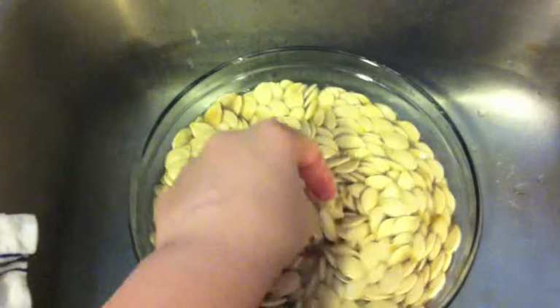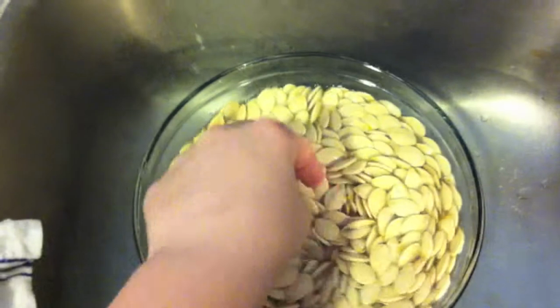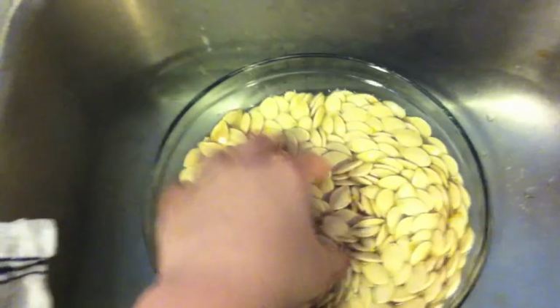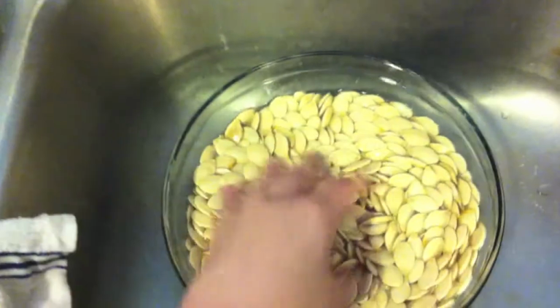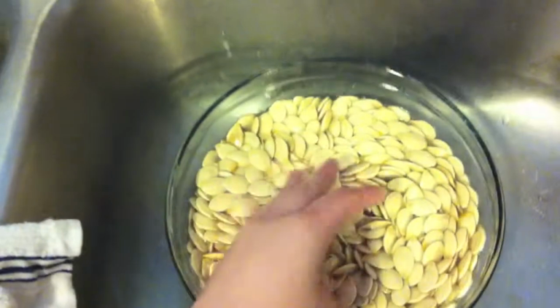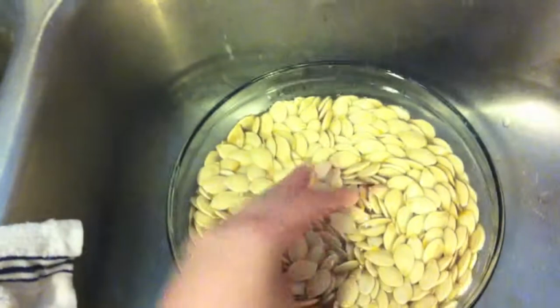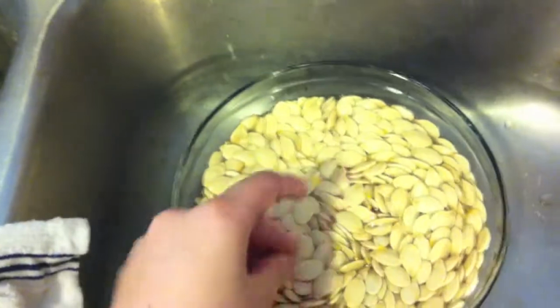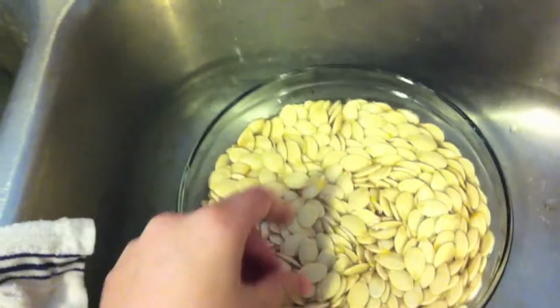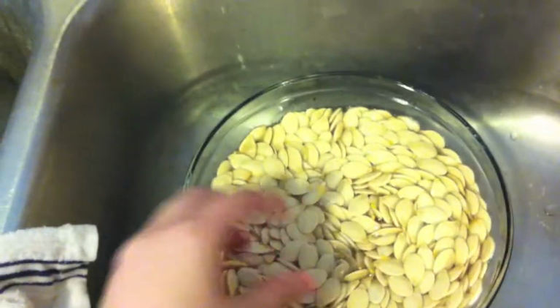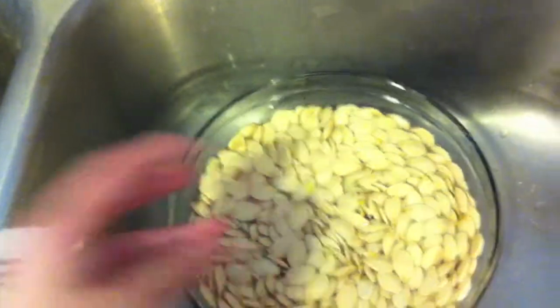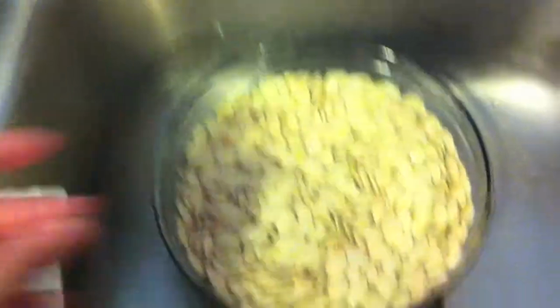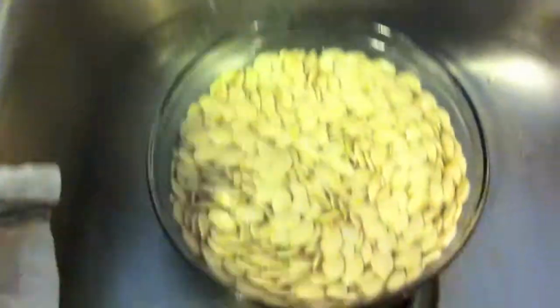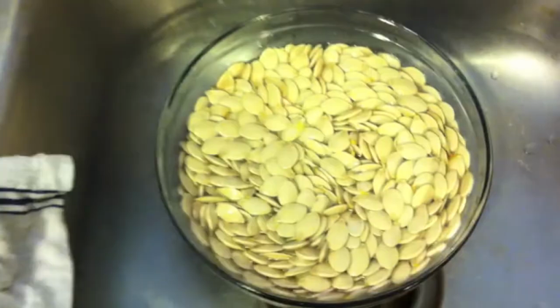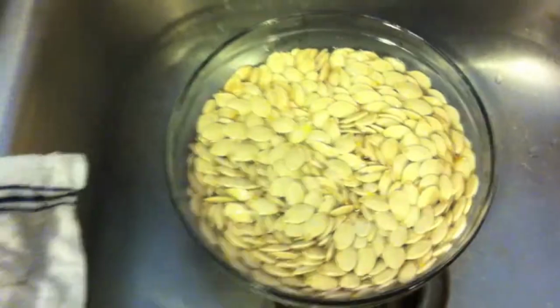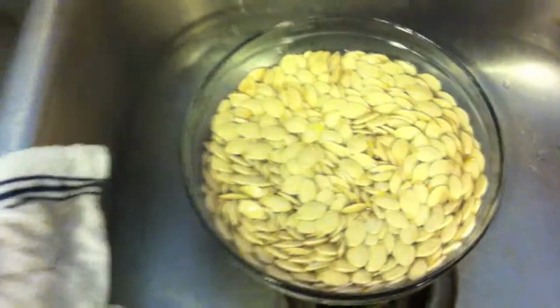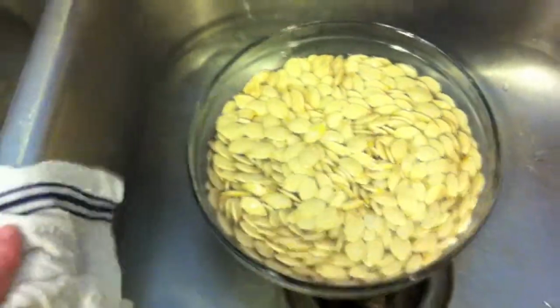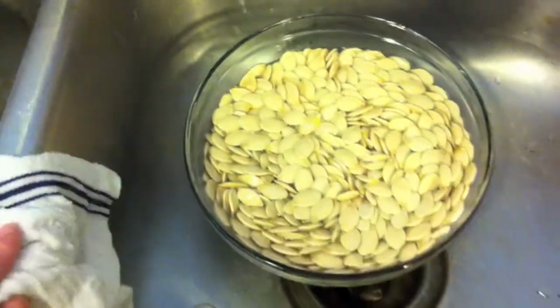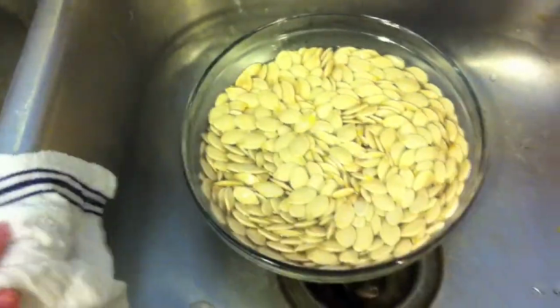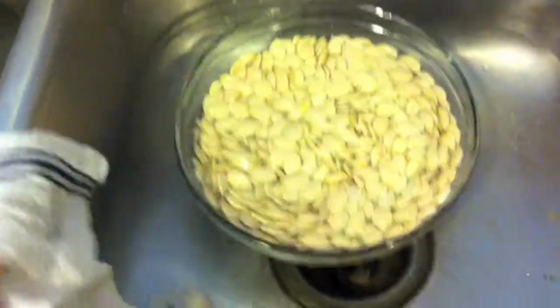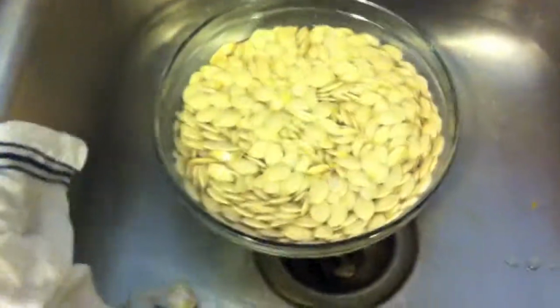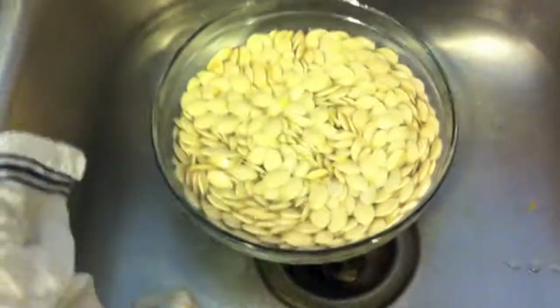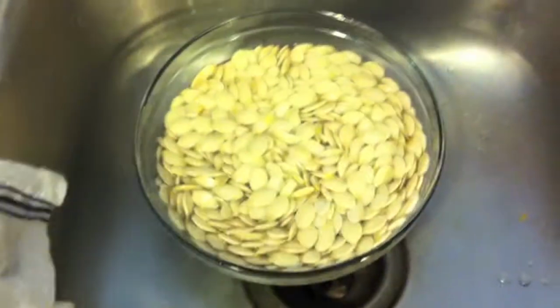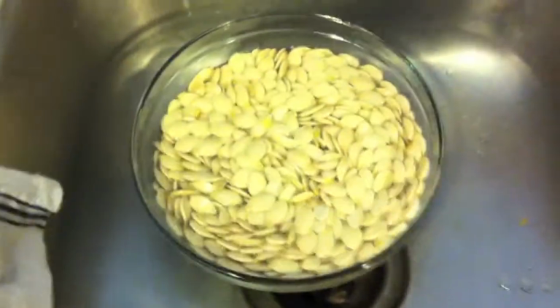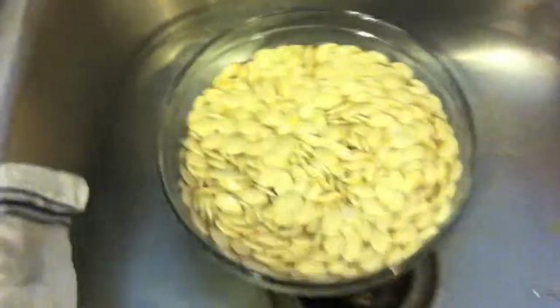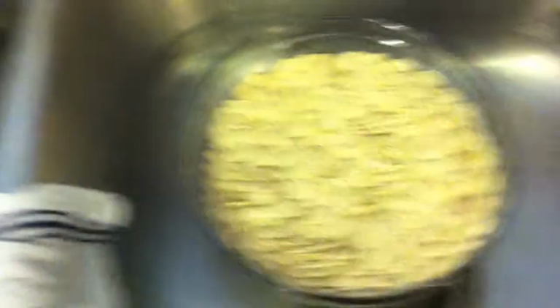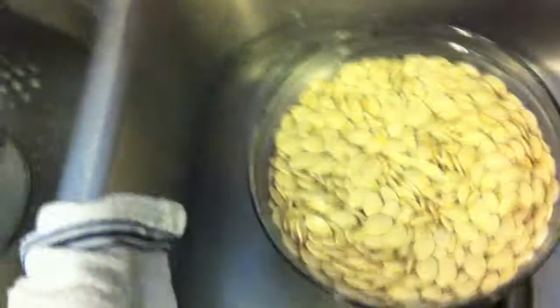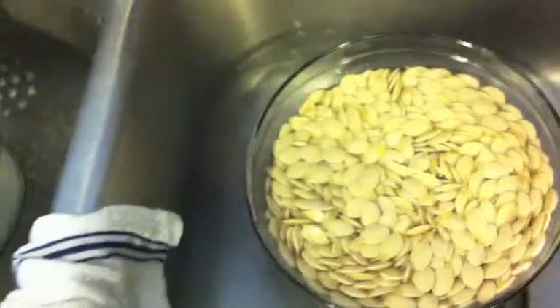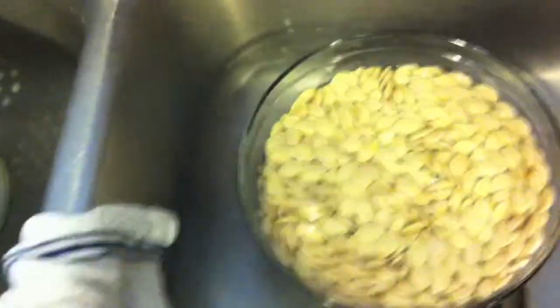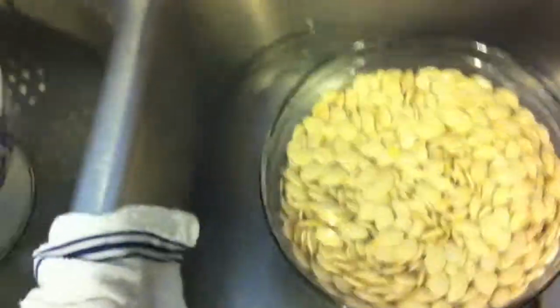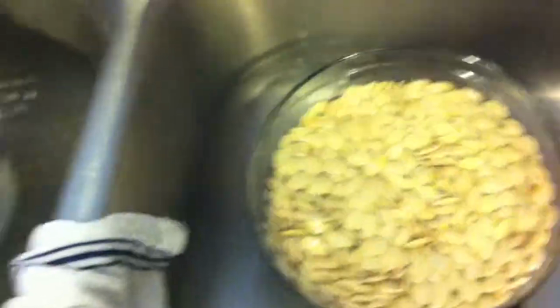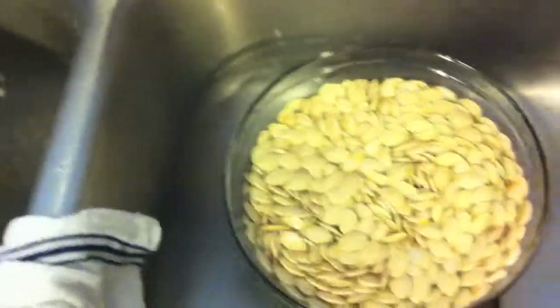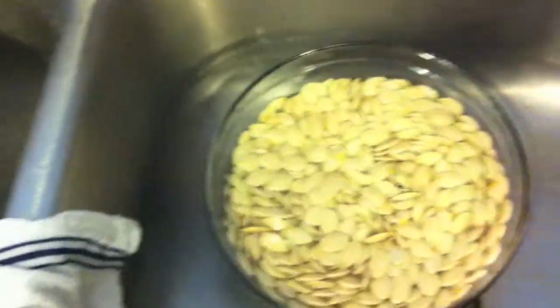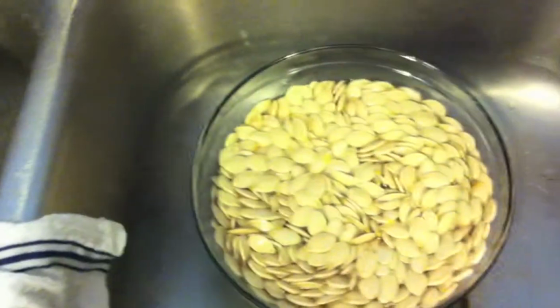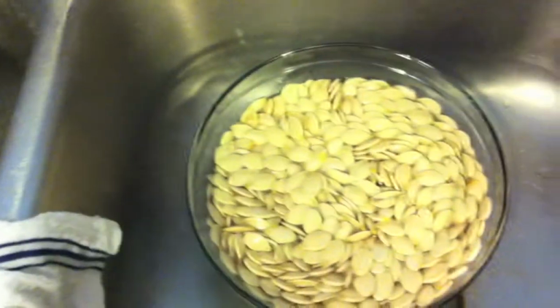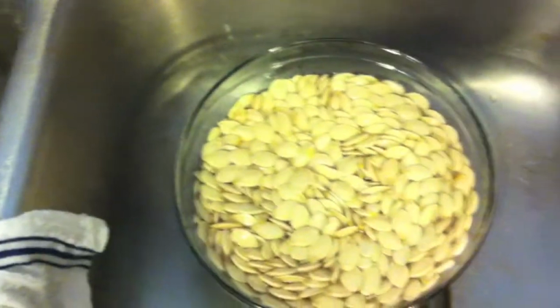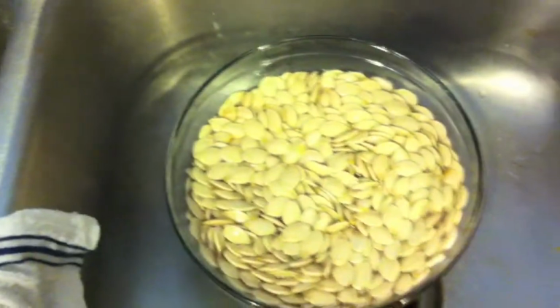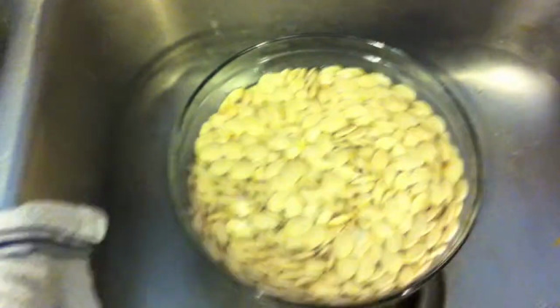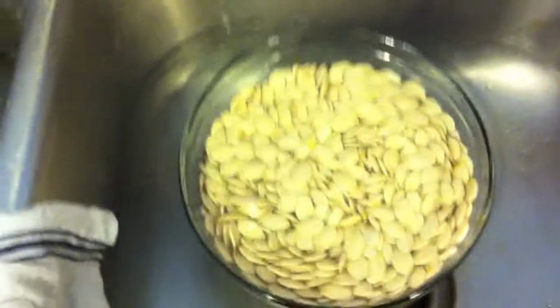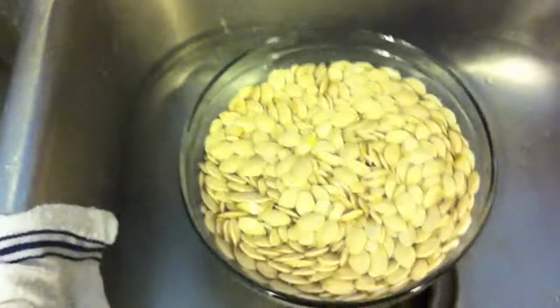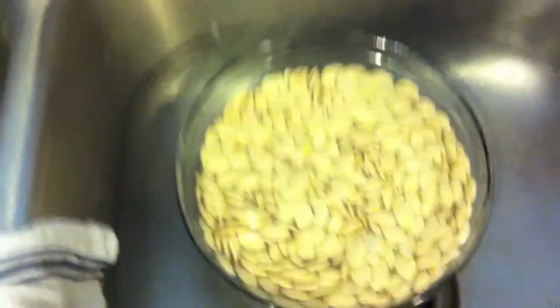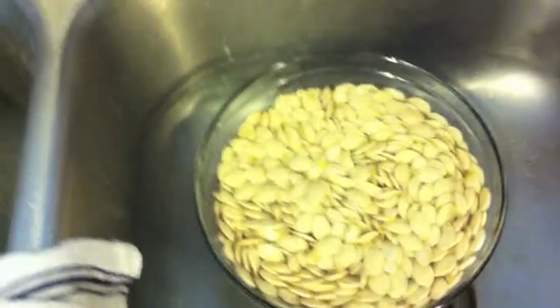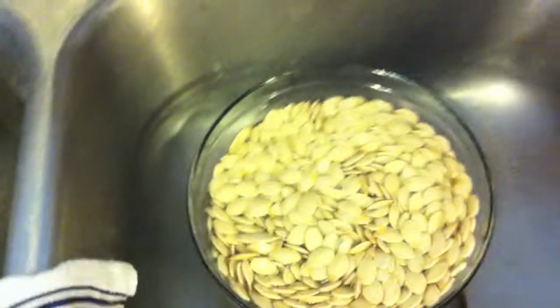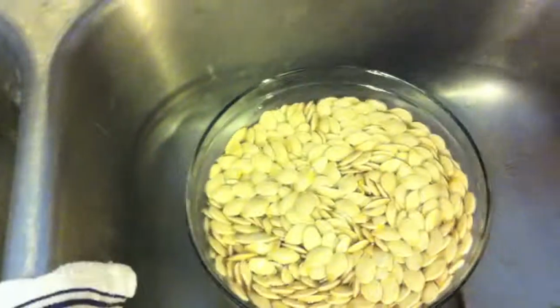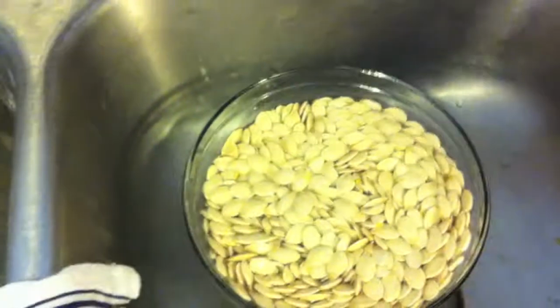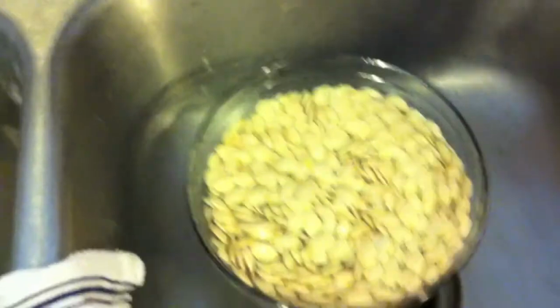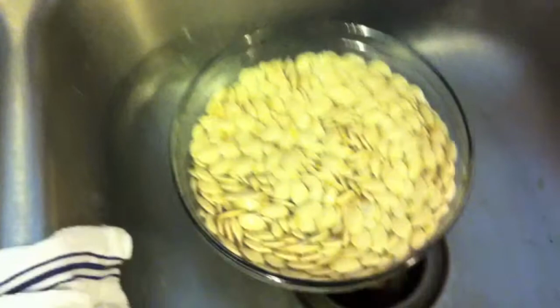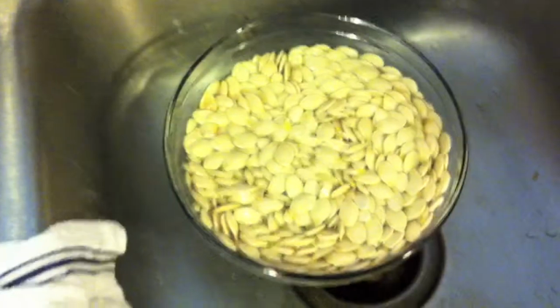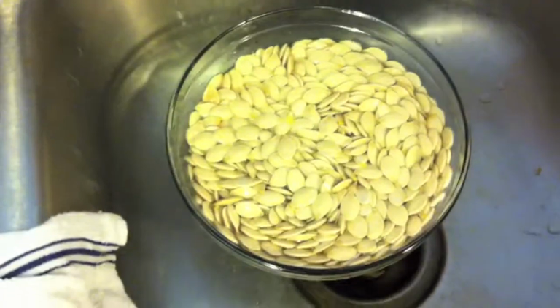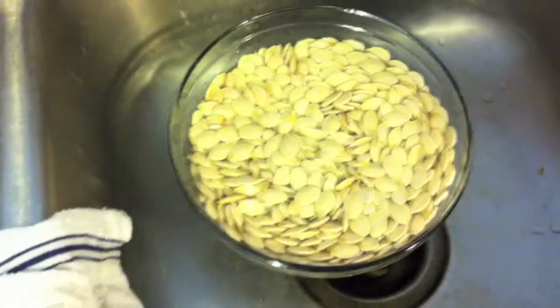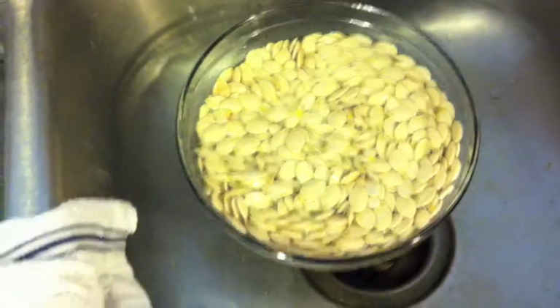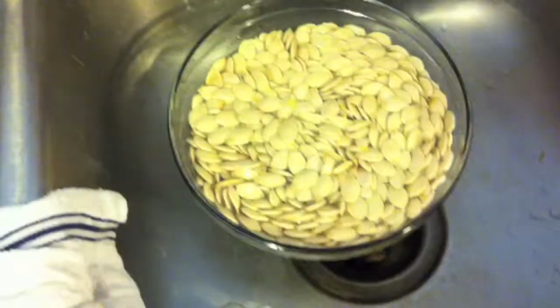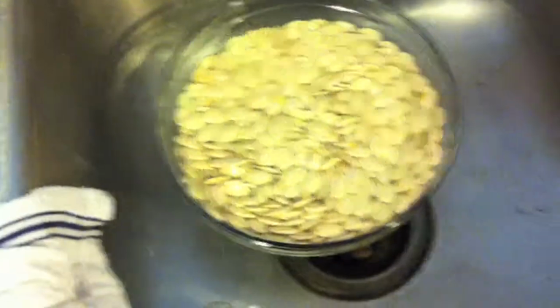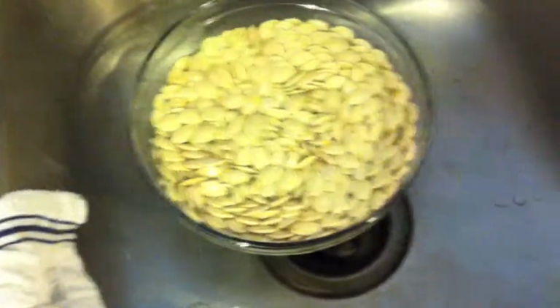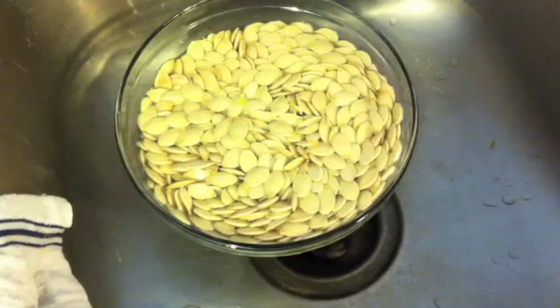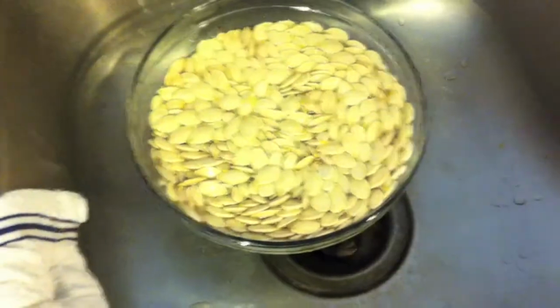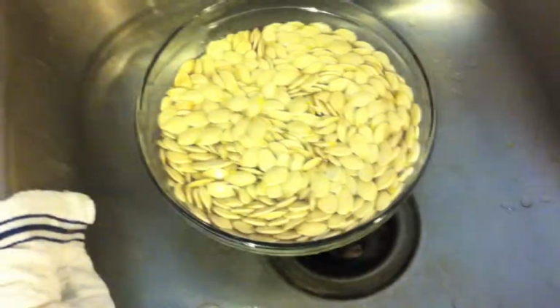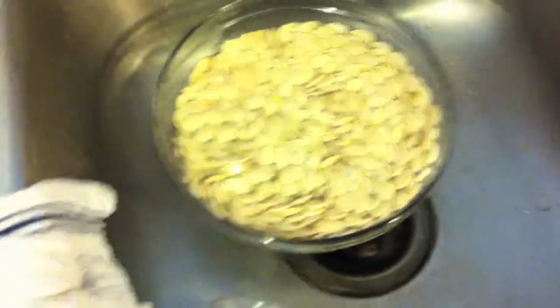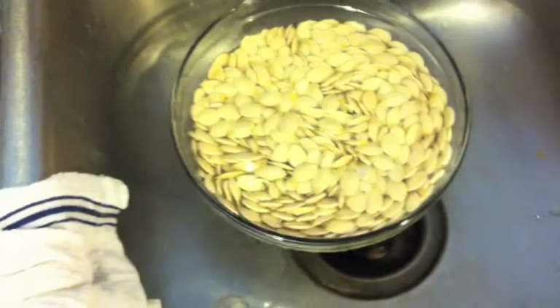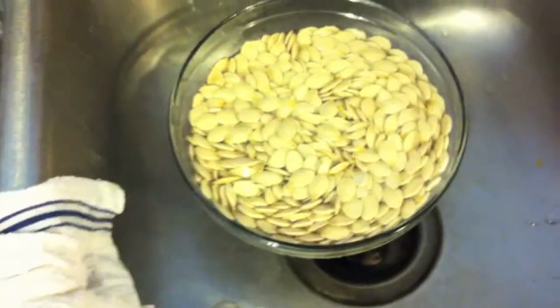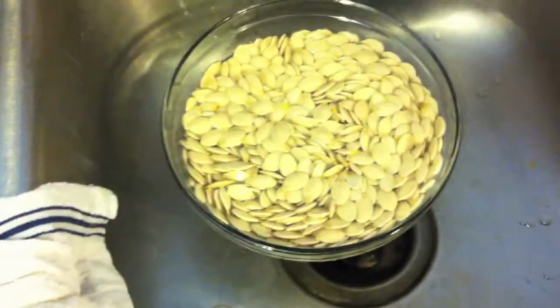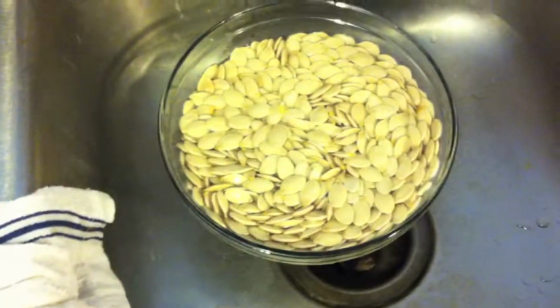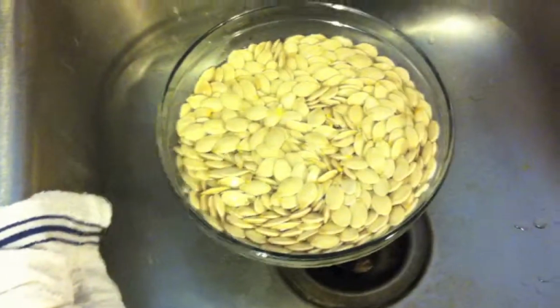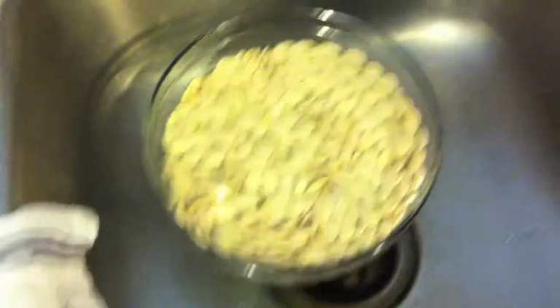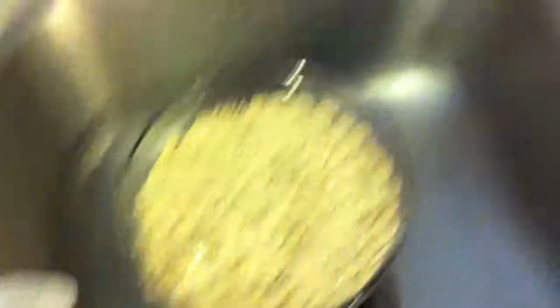Okay, not really. They're not yummy yet. Don't eat them now — wait till you roast them. Anyways, put them in salt water soak. Let them sit for like an hour.